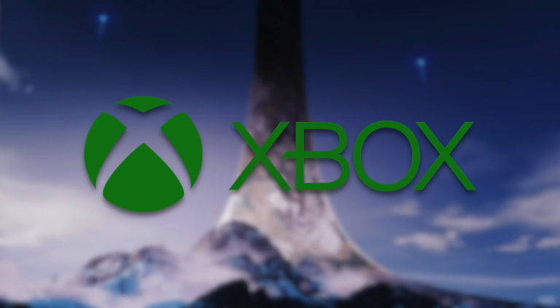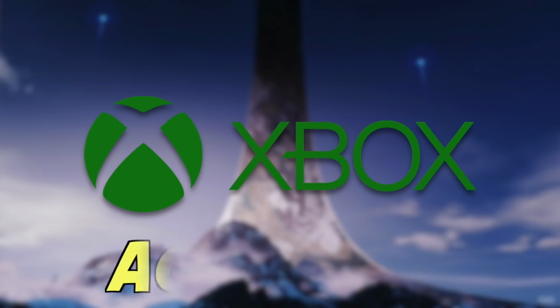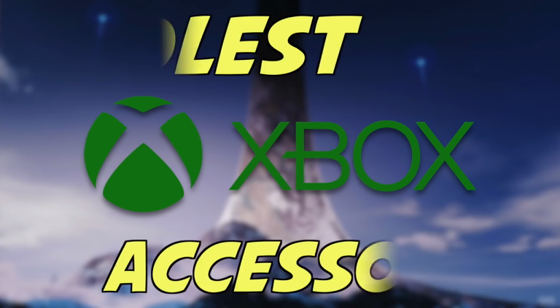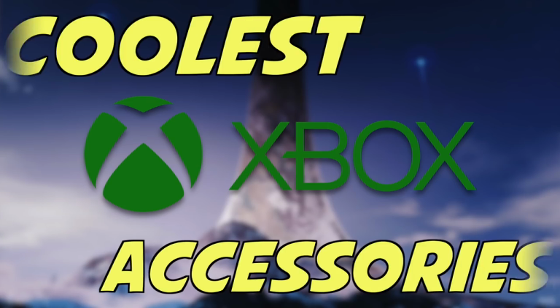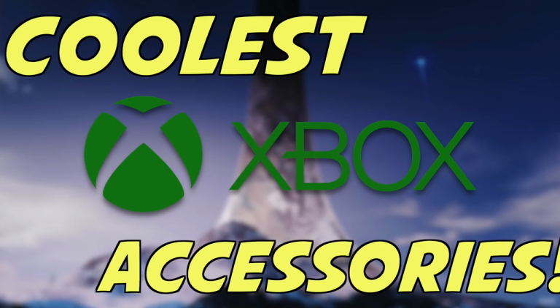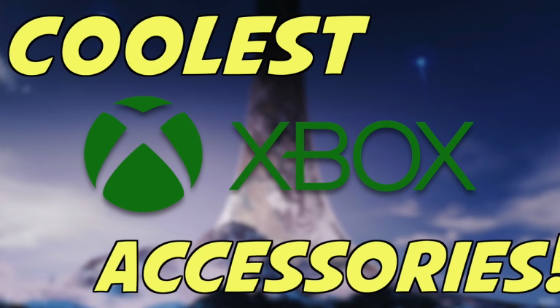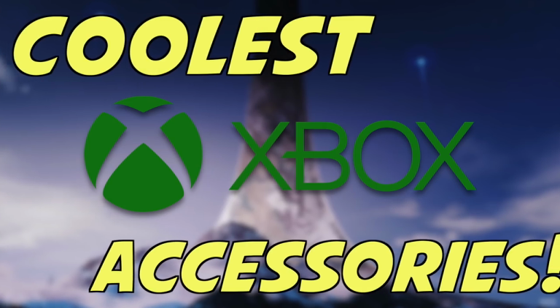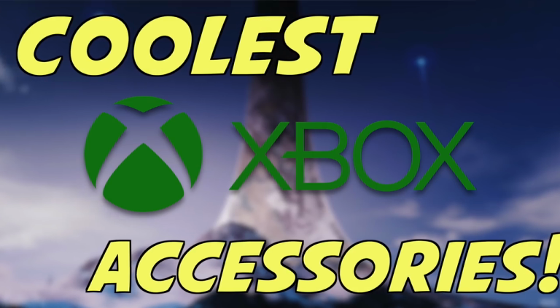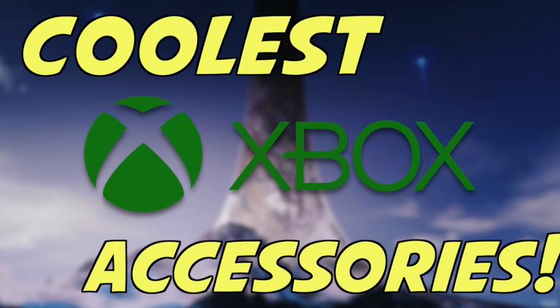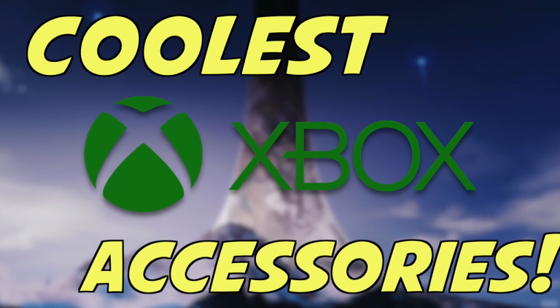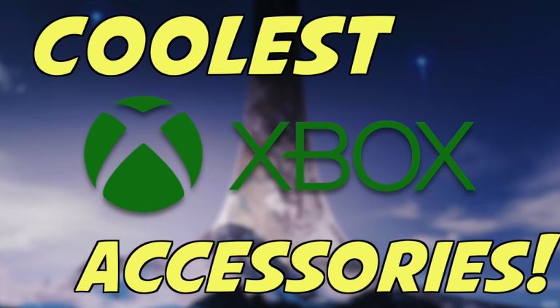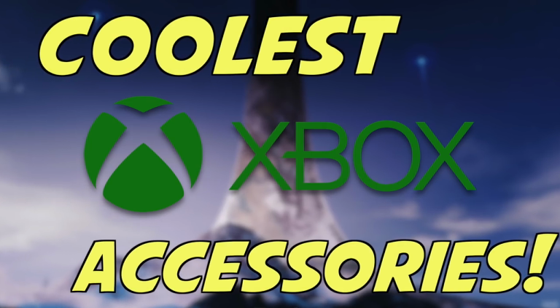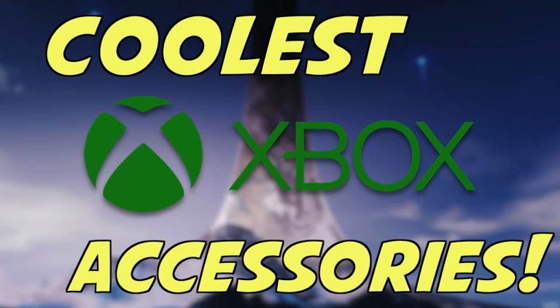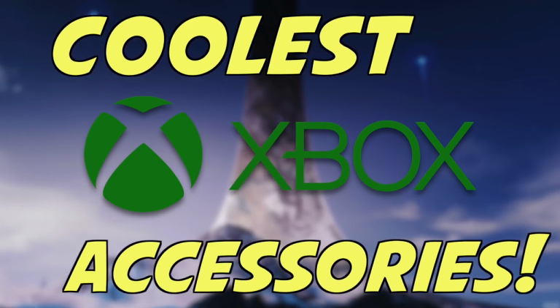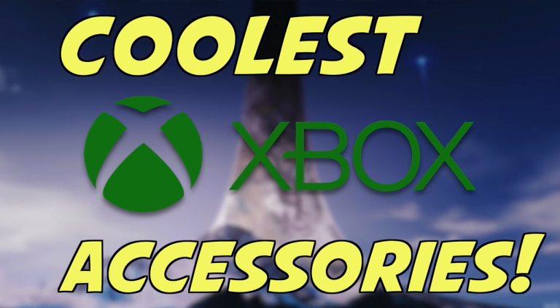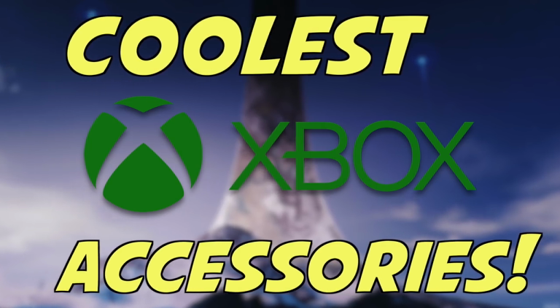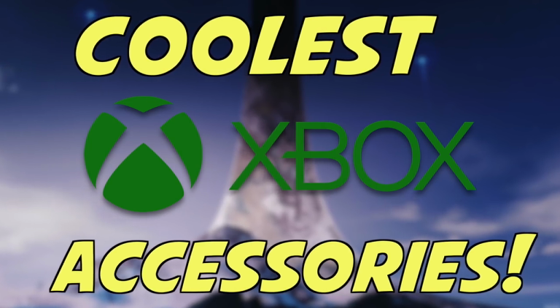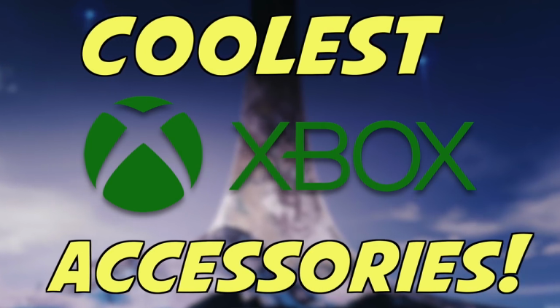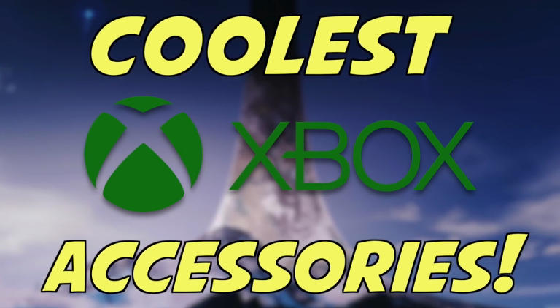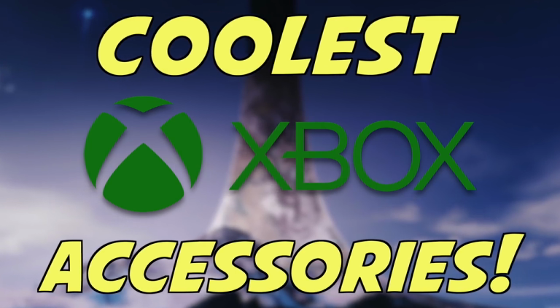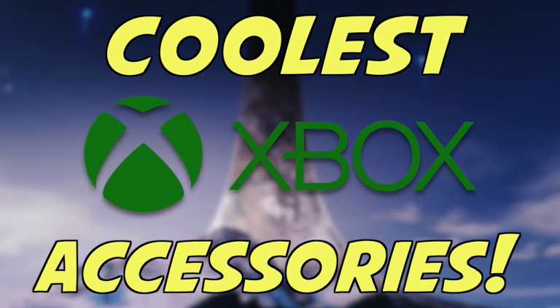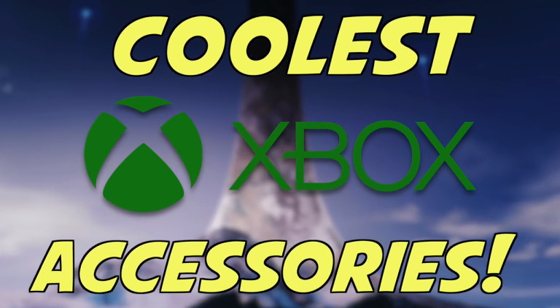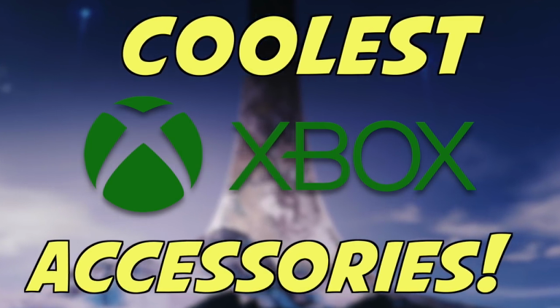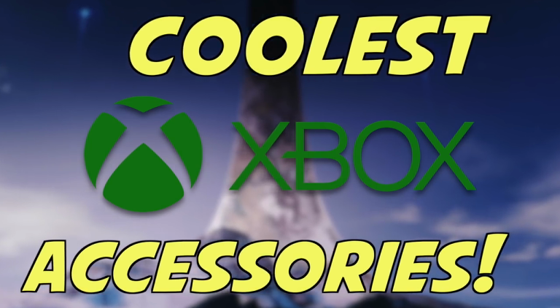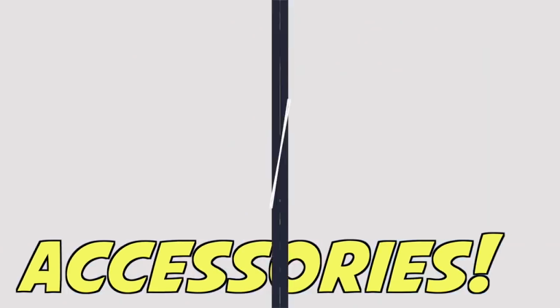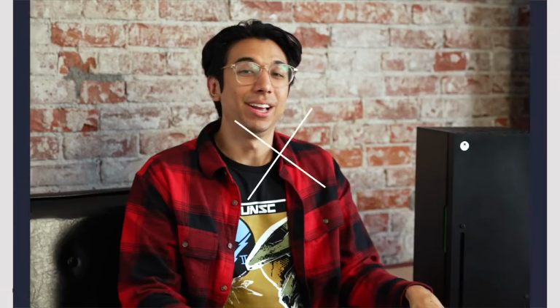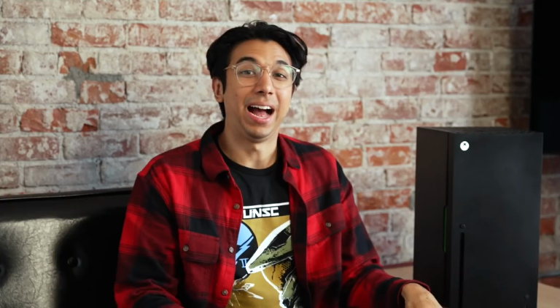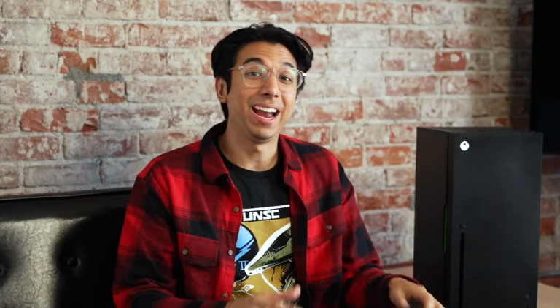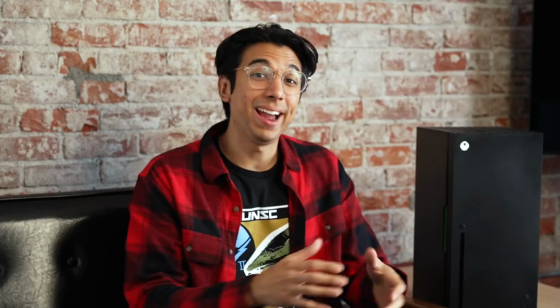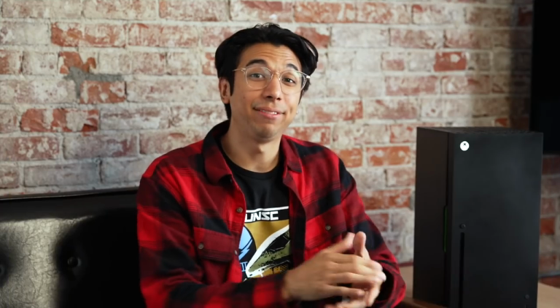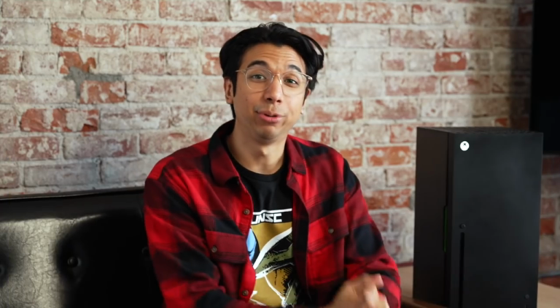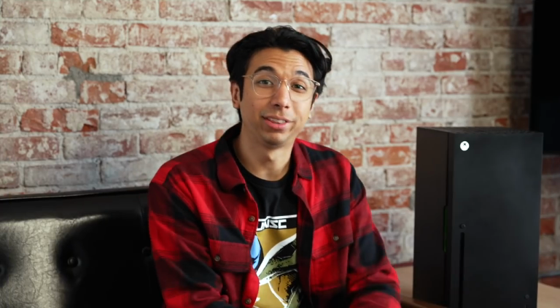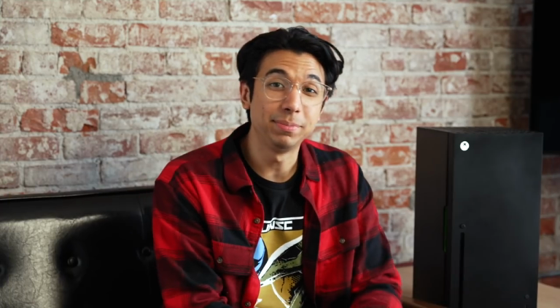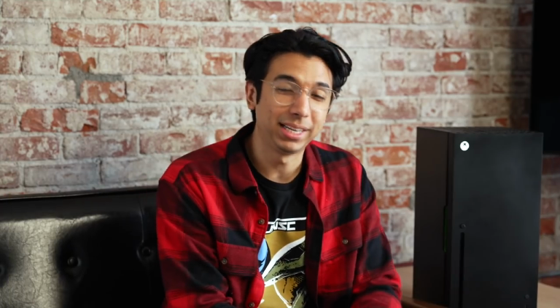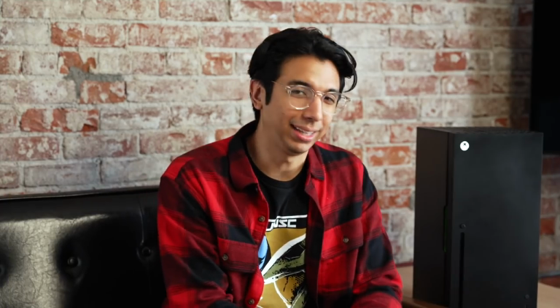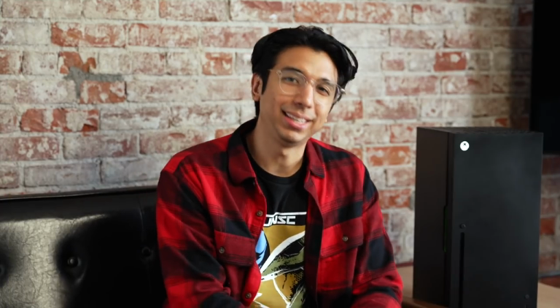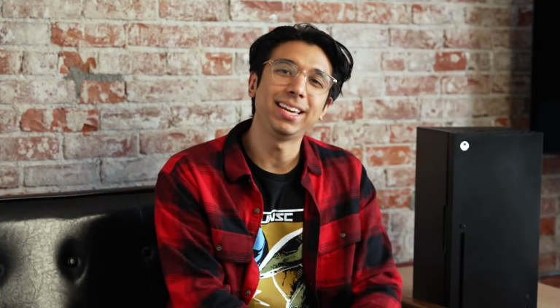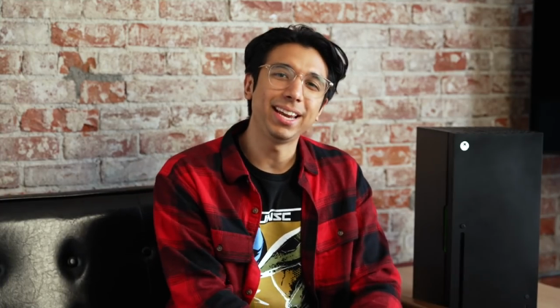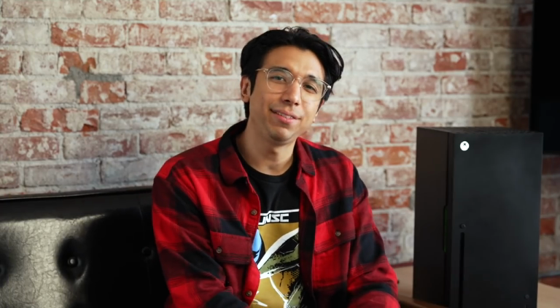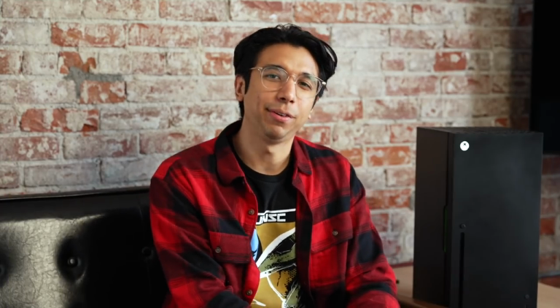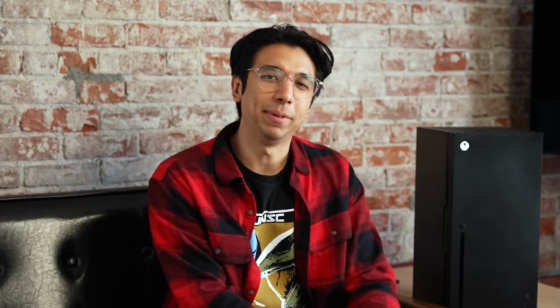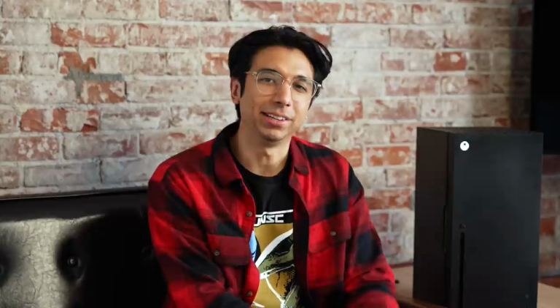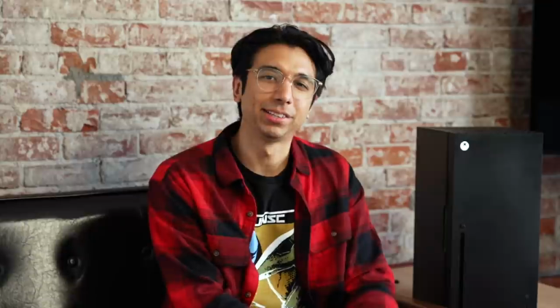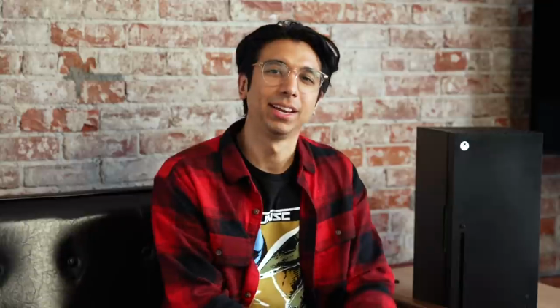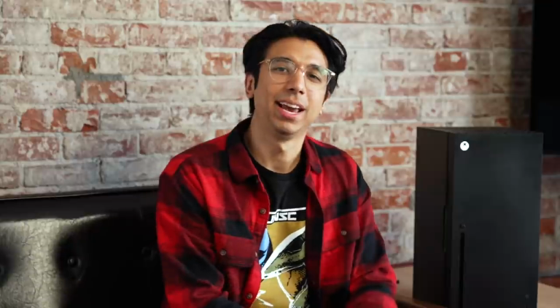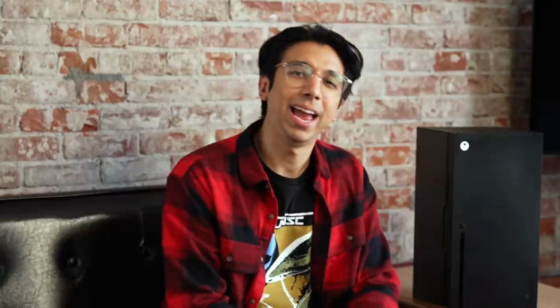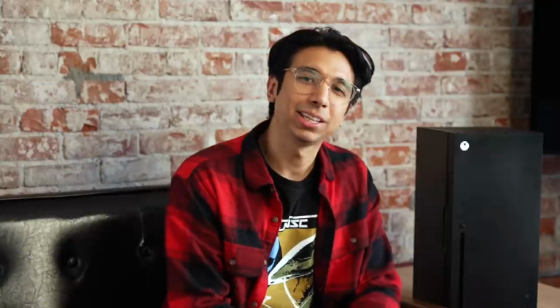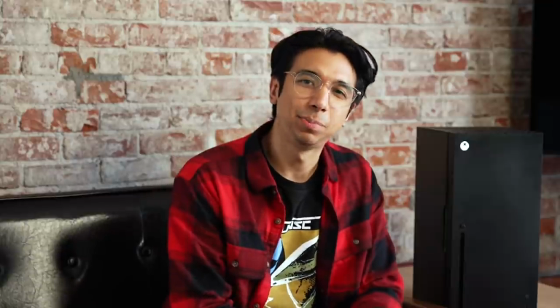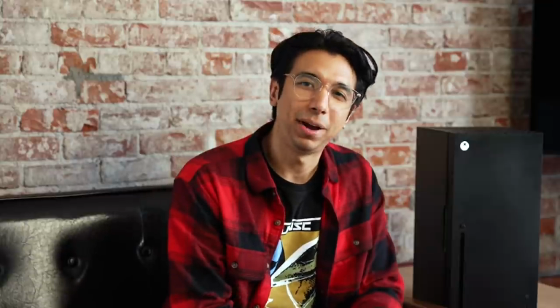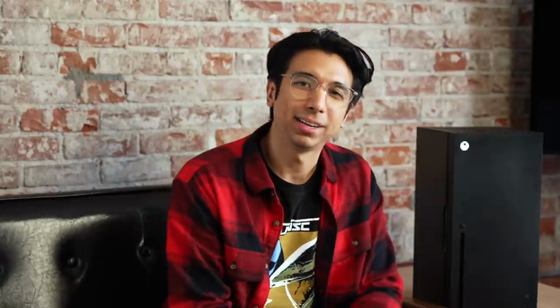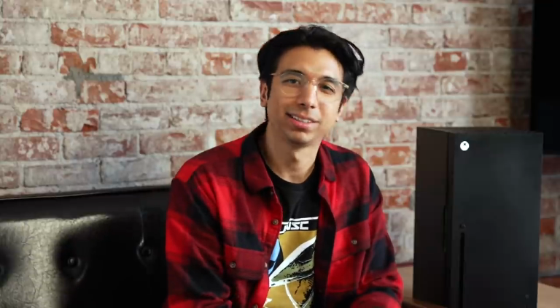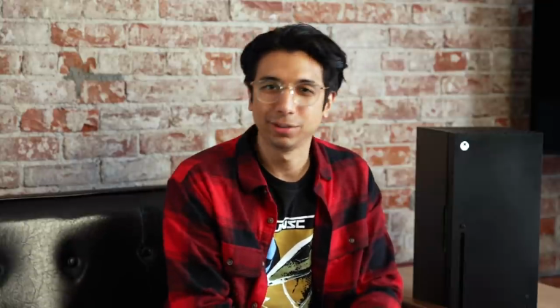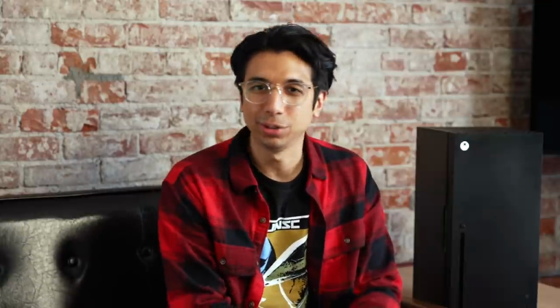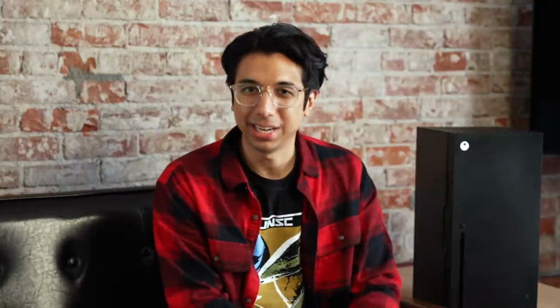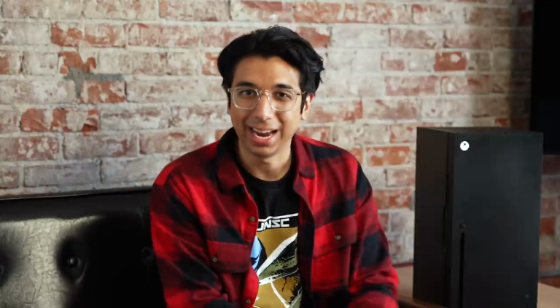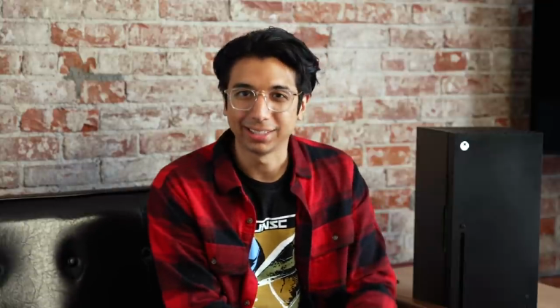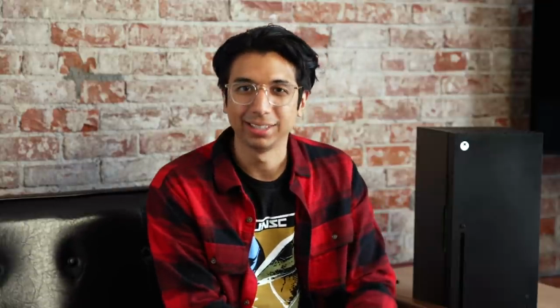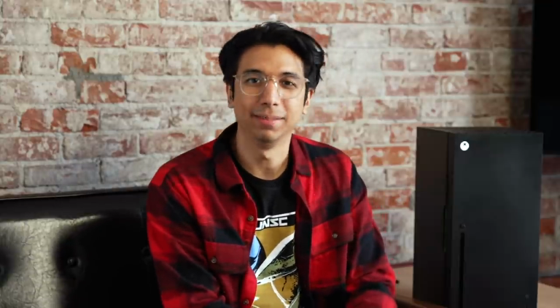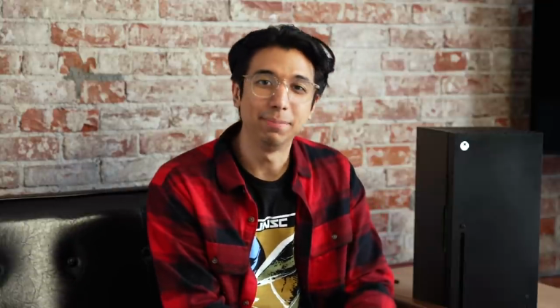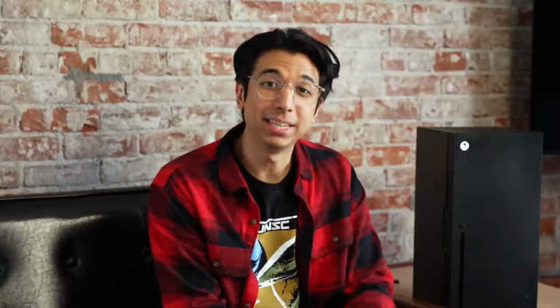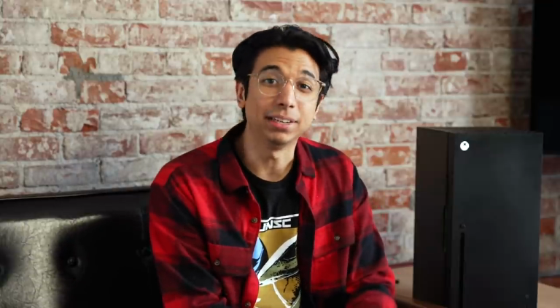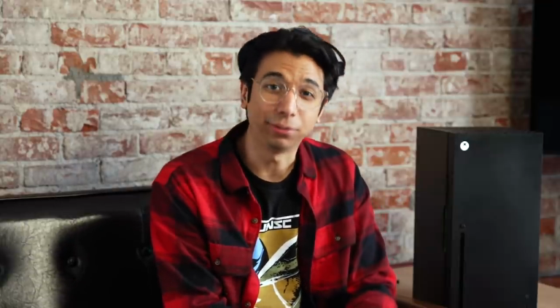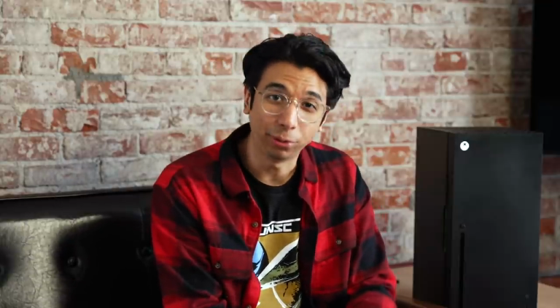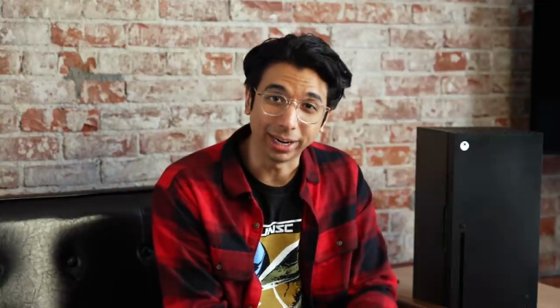Let's check out some of these really cool Xbox accessories. I have with me the infamous Xbox Series X mini fridge.